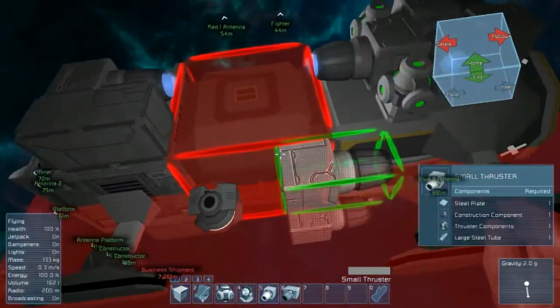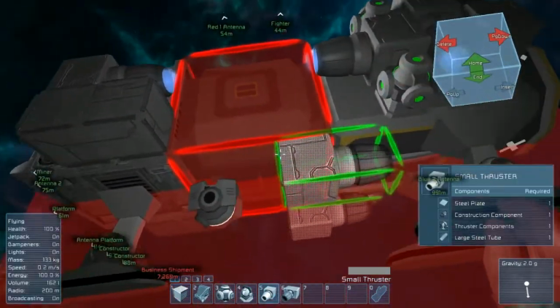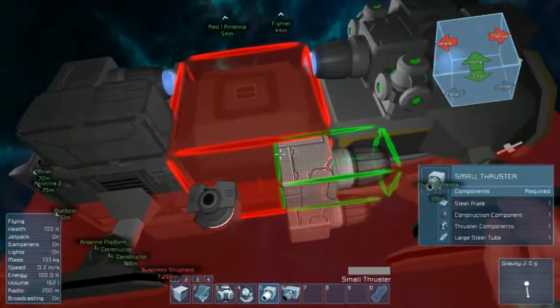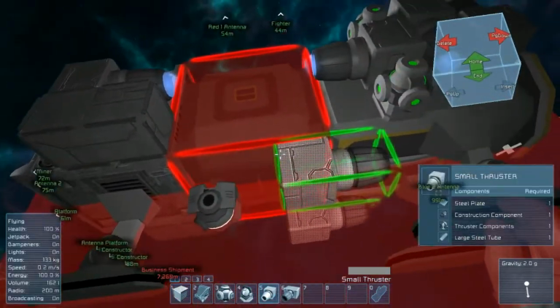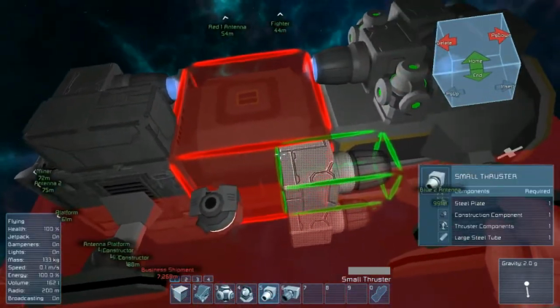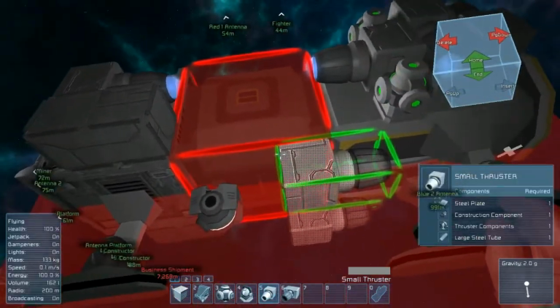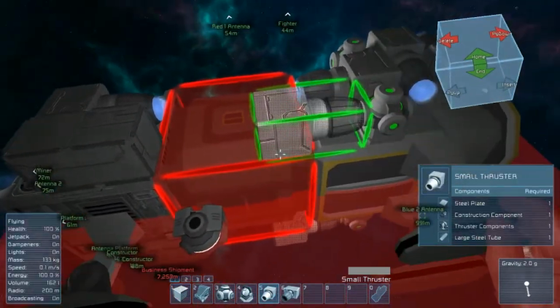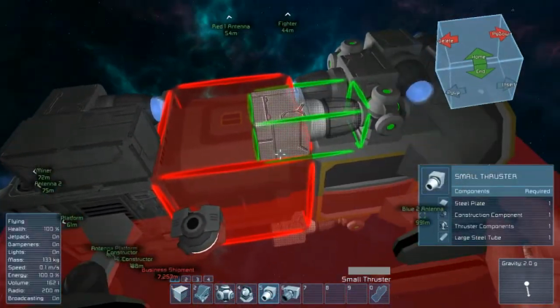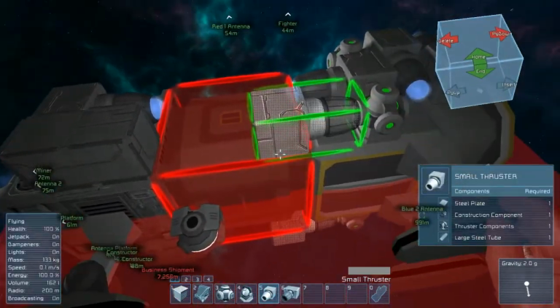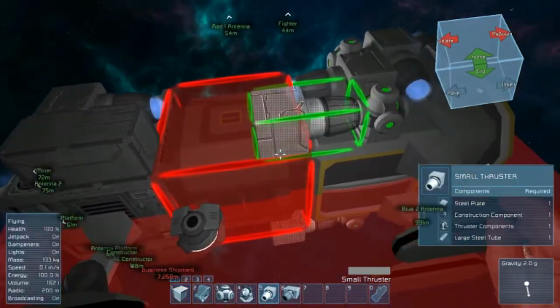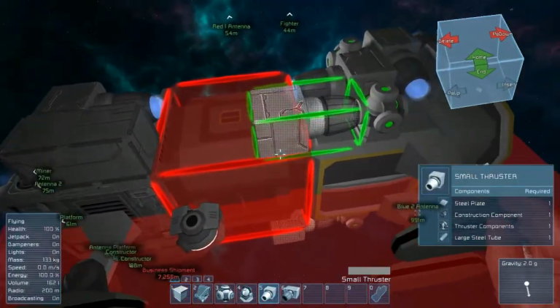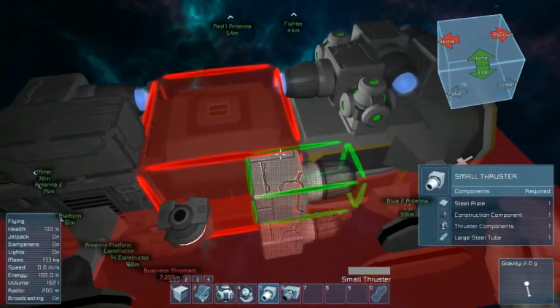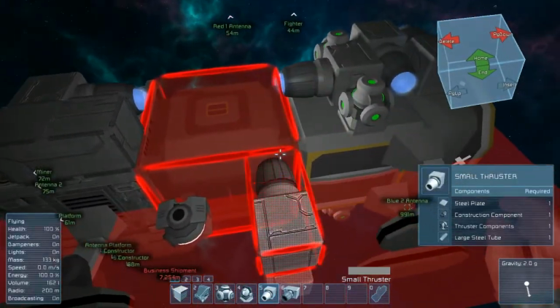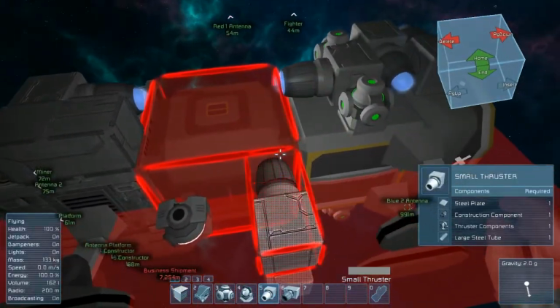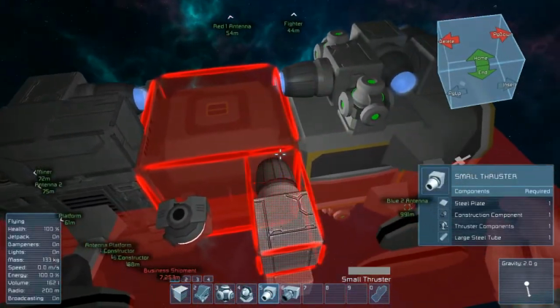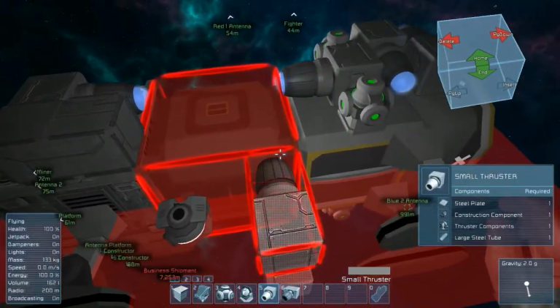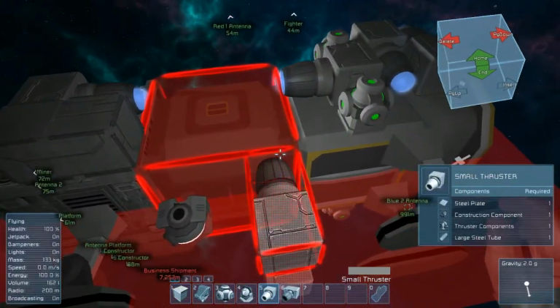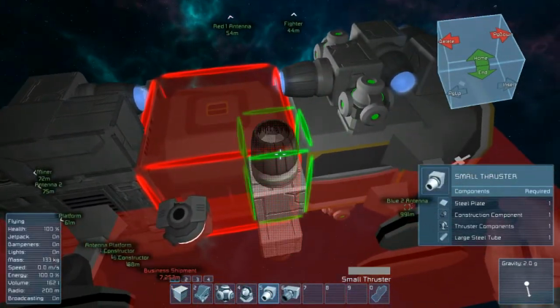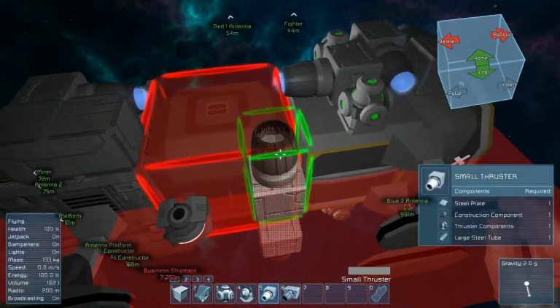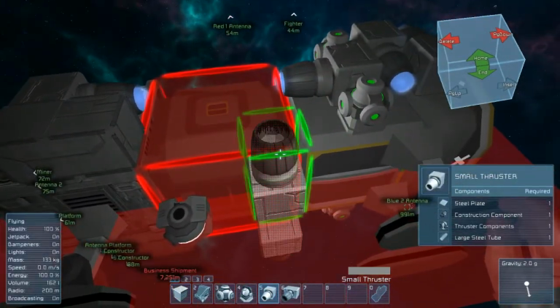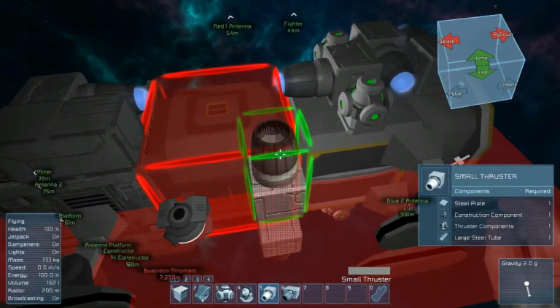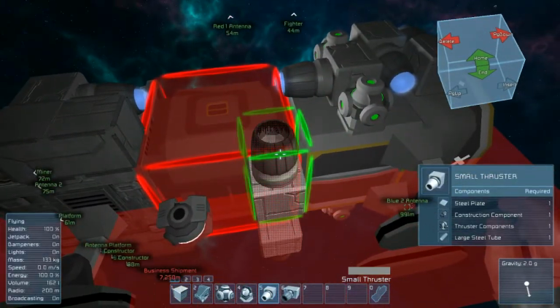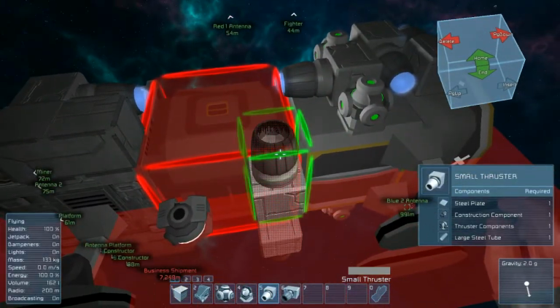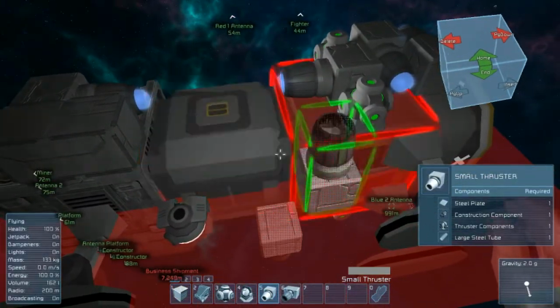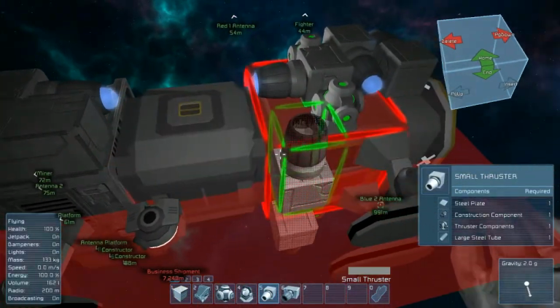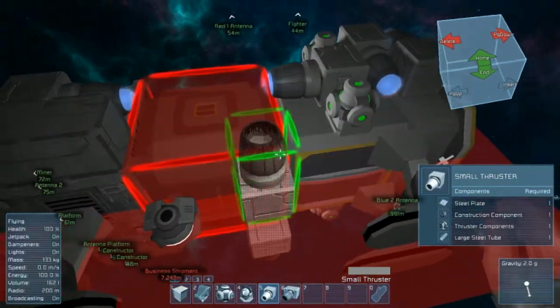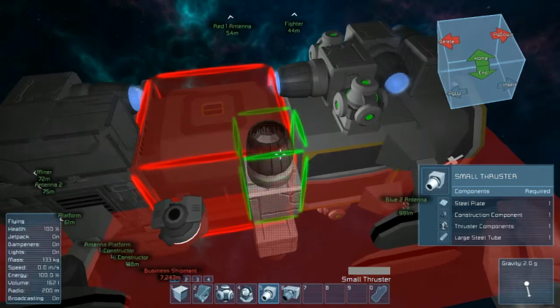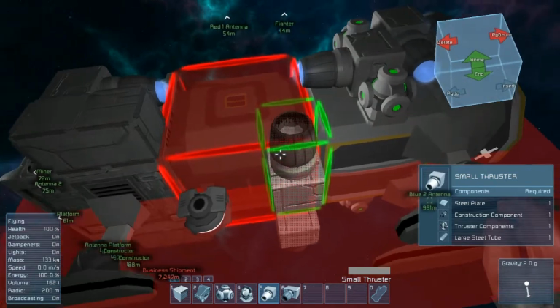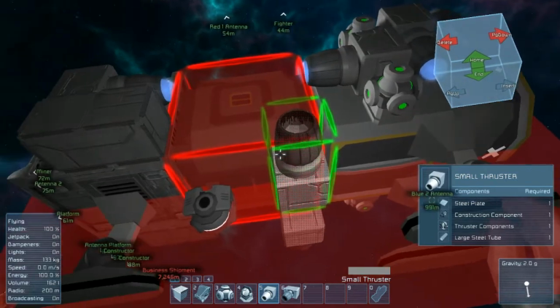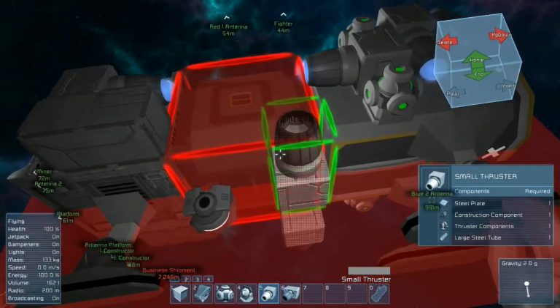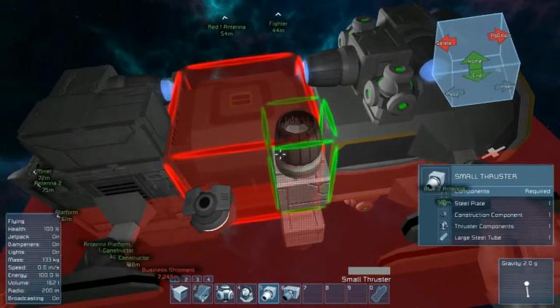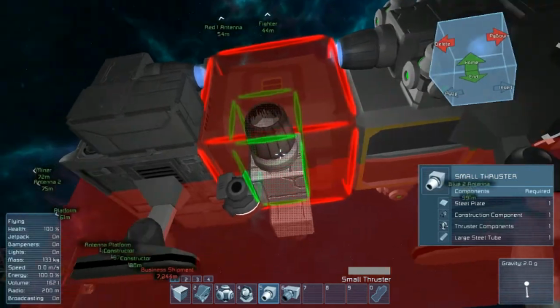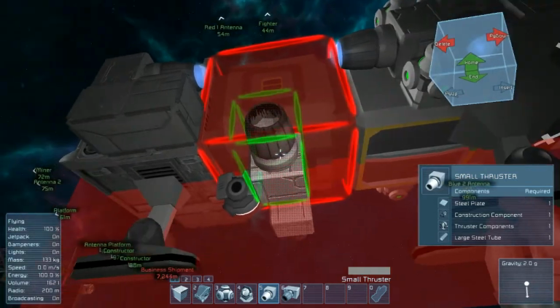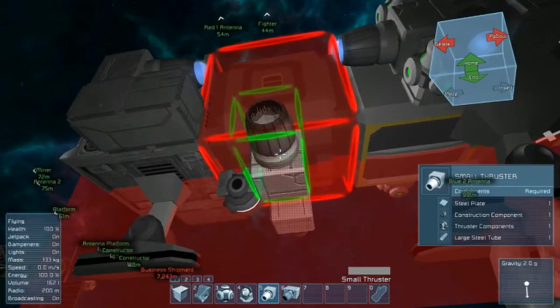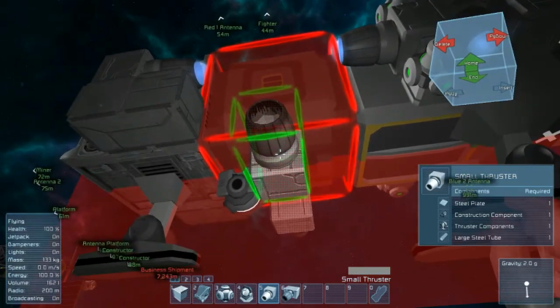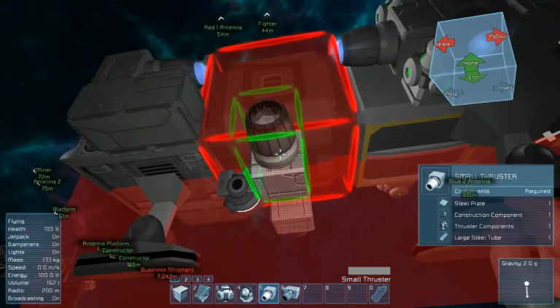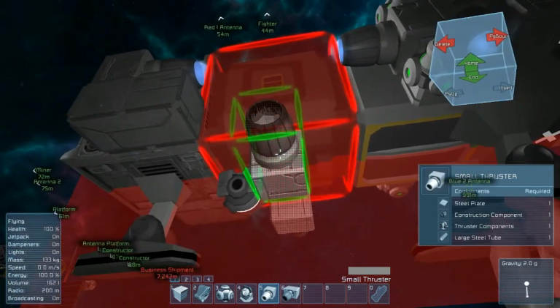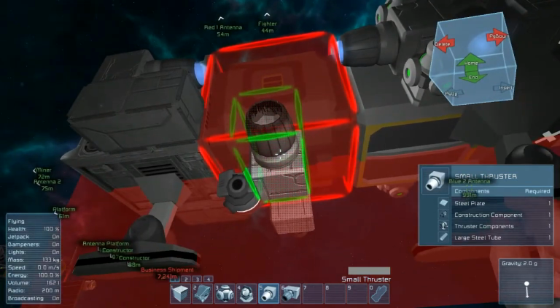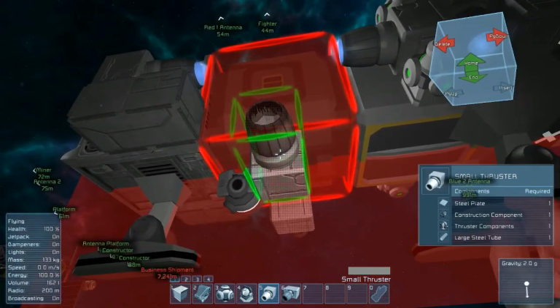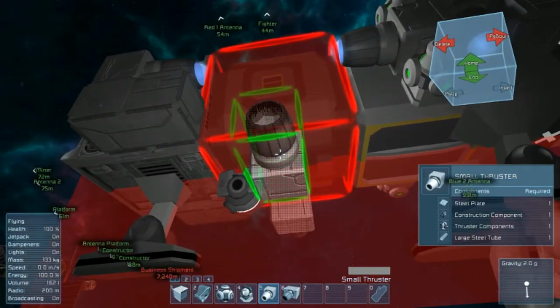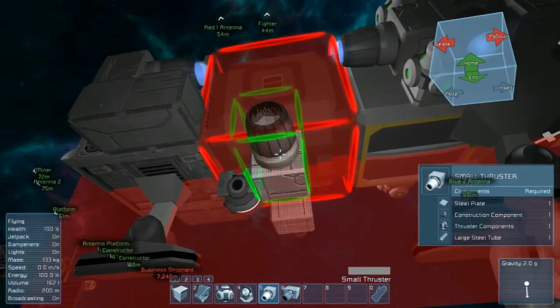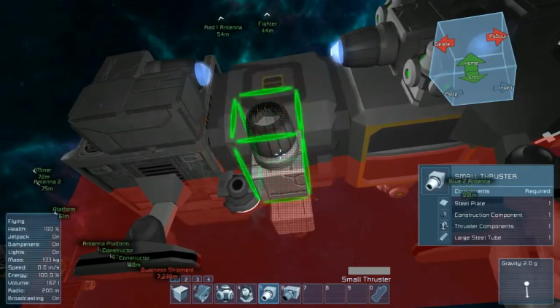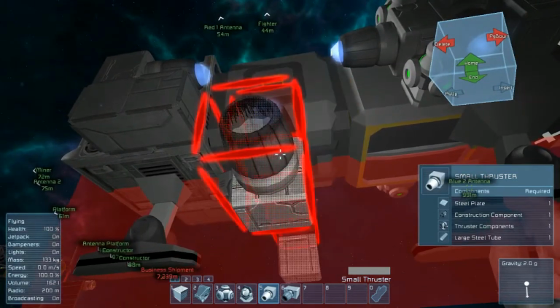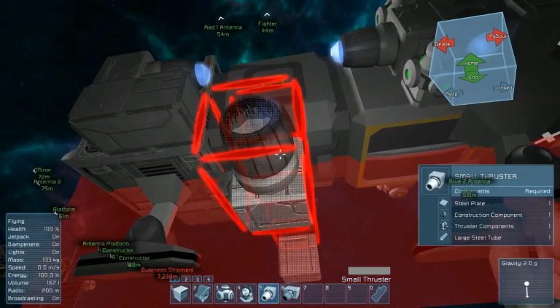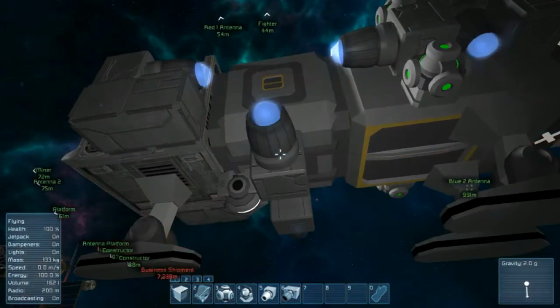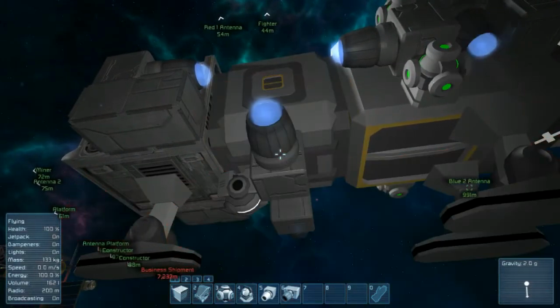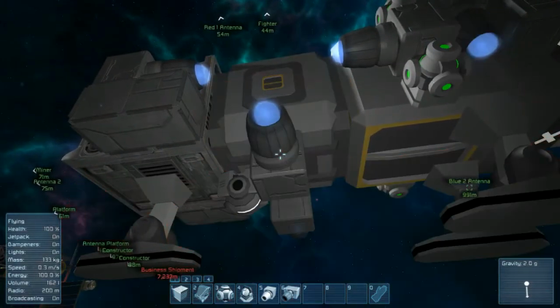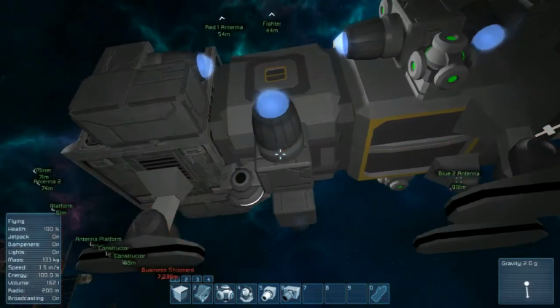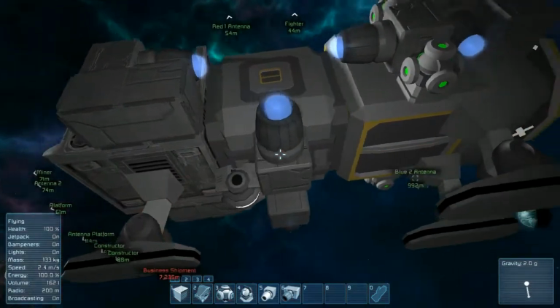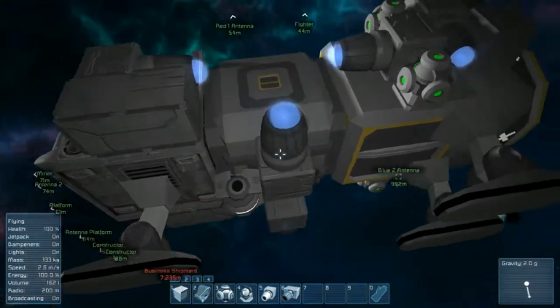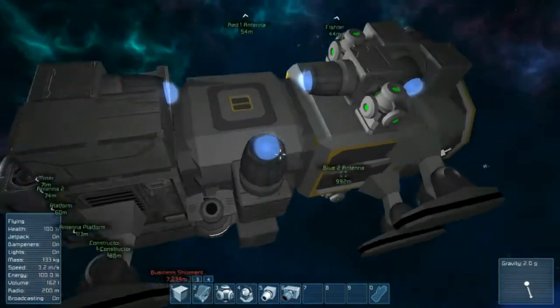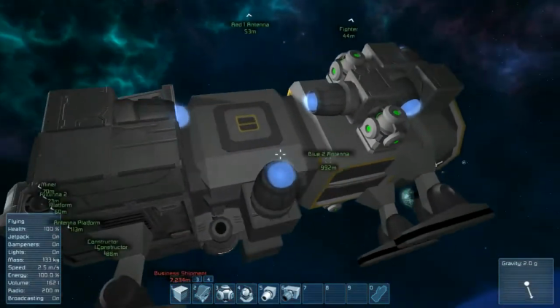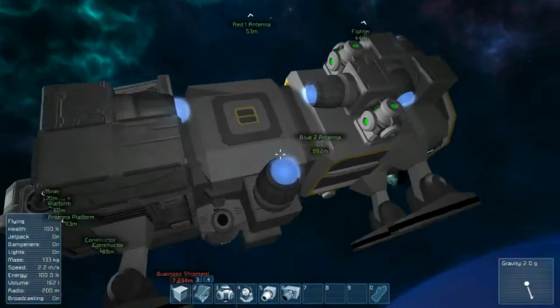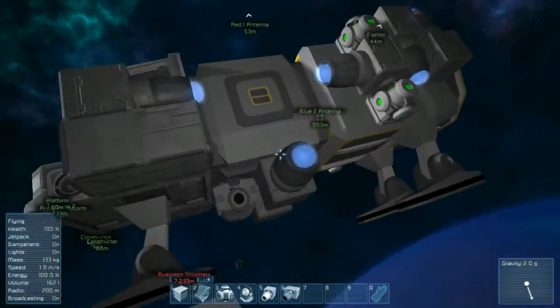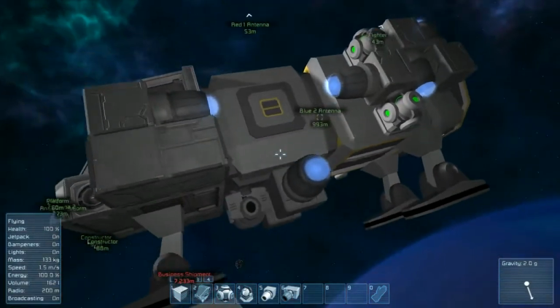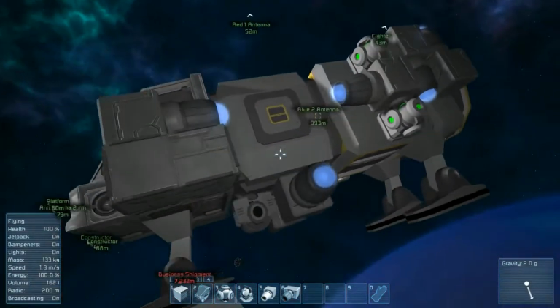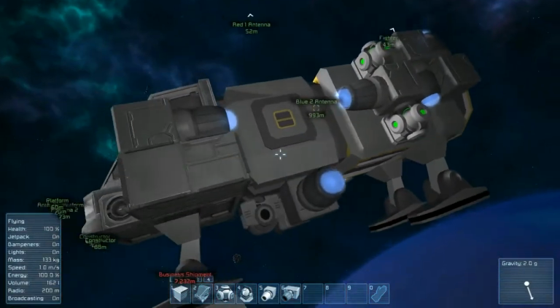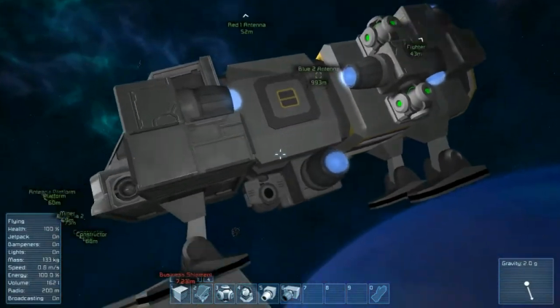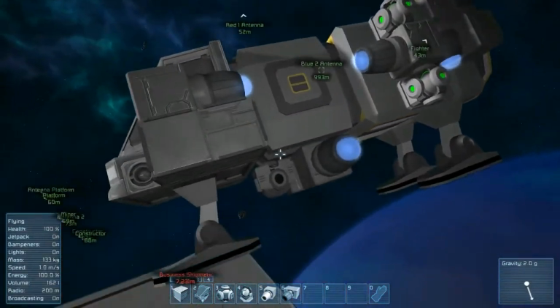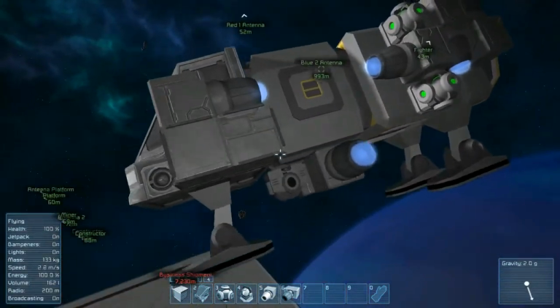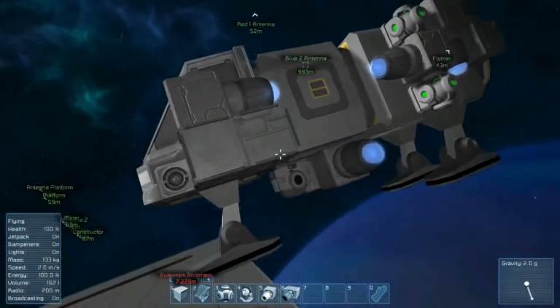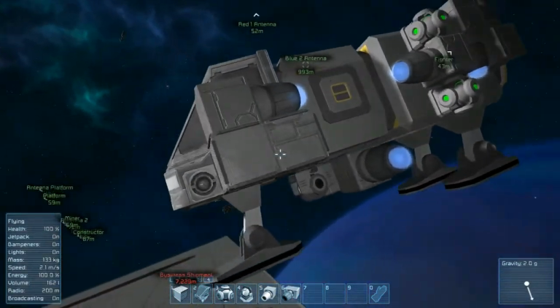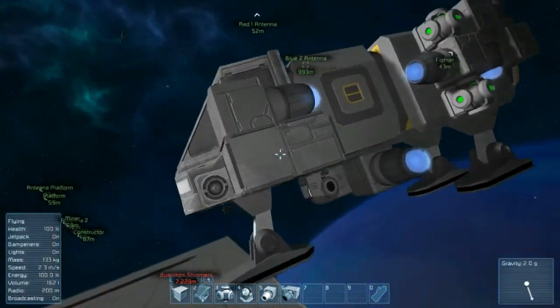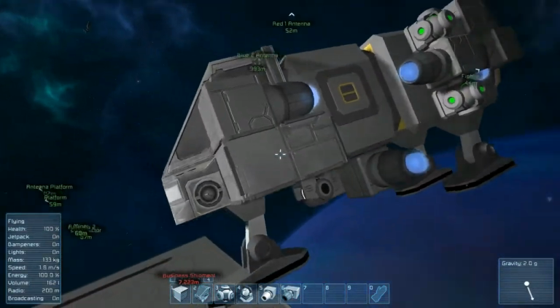Now last we just need side thrusters, which we'll go ahead and tack on on the bottom here just to get the basic design set up.